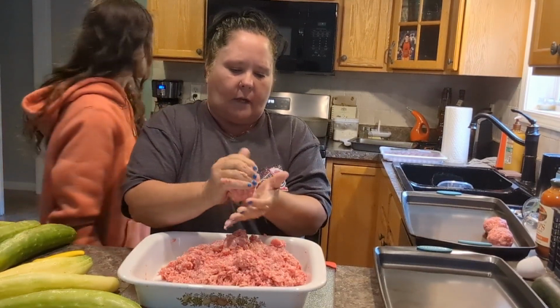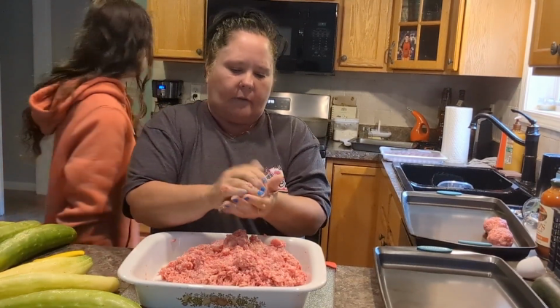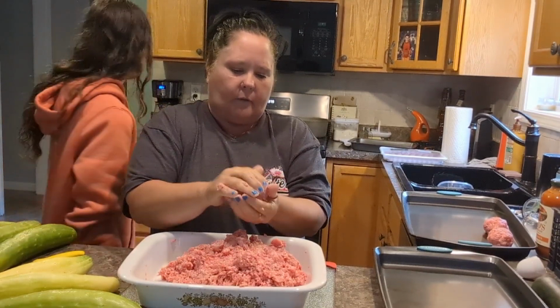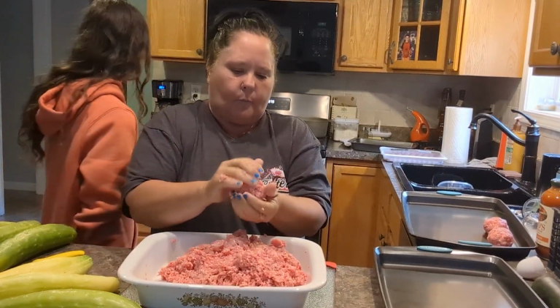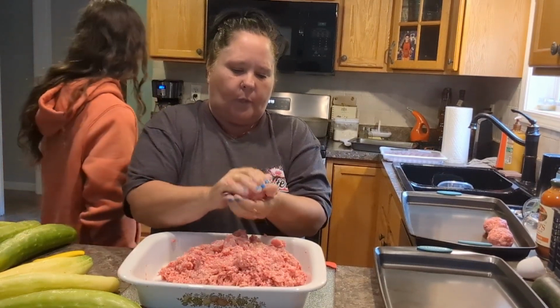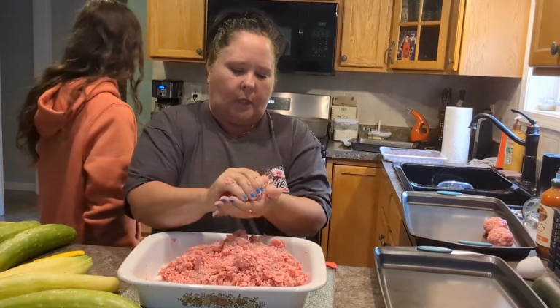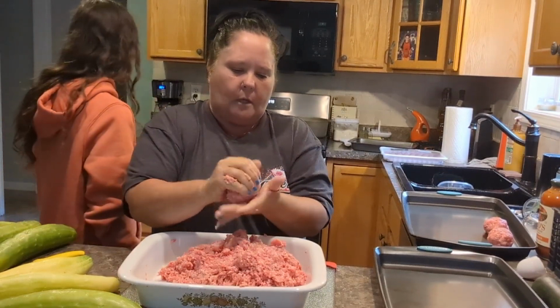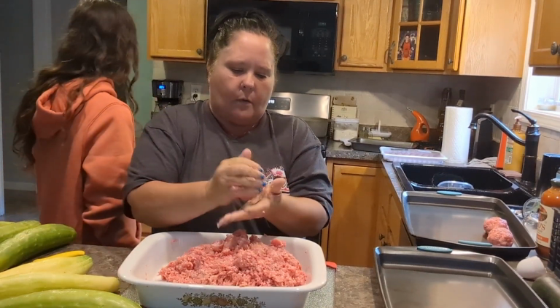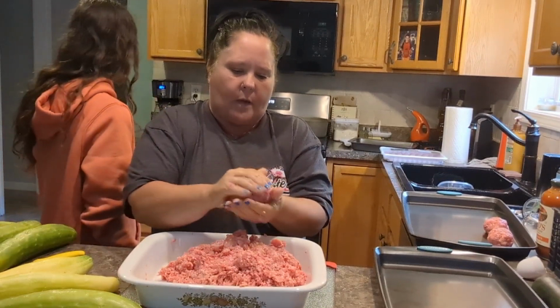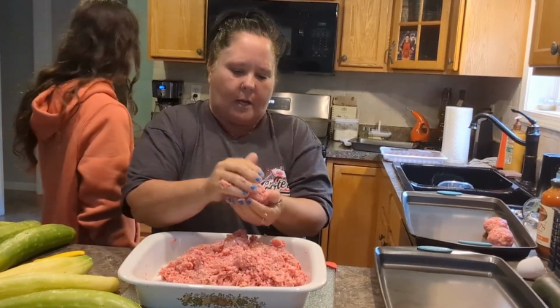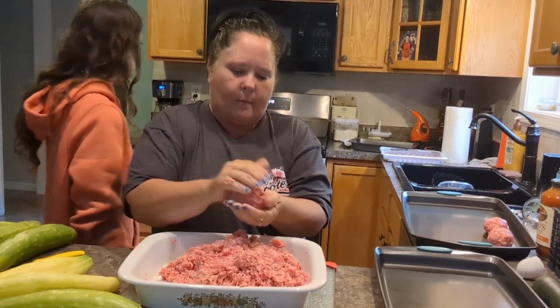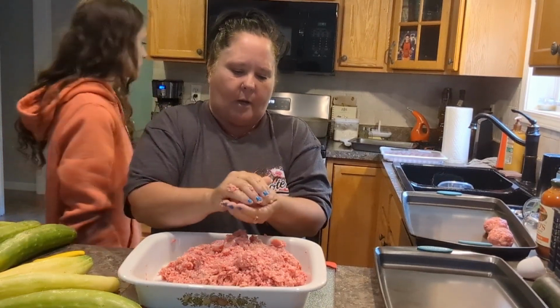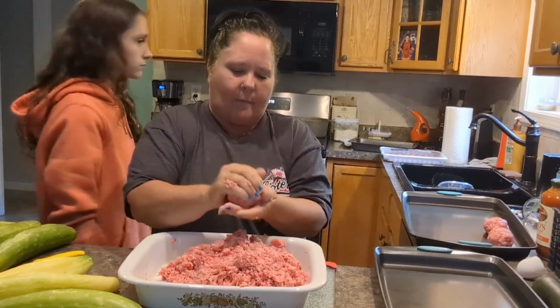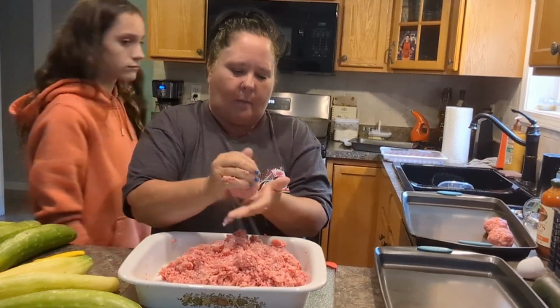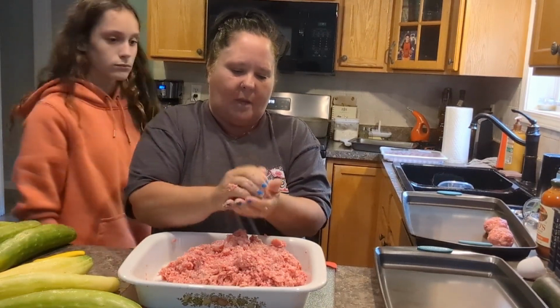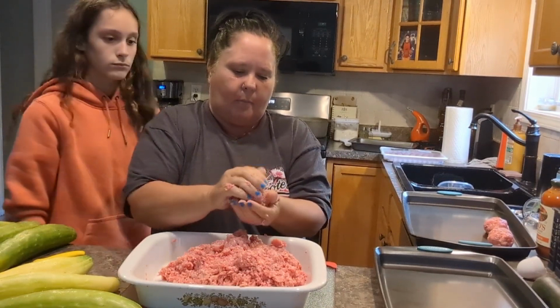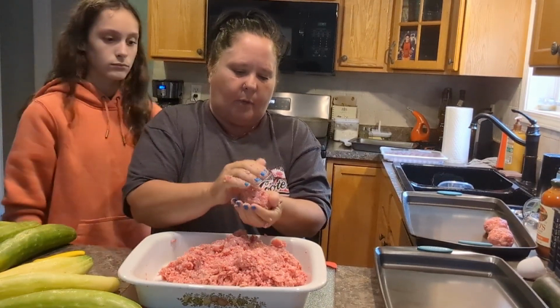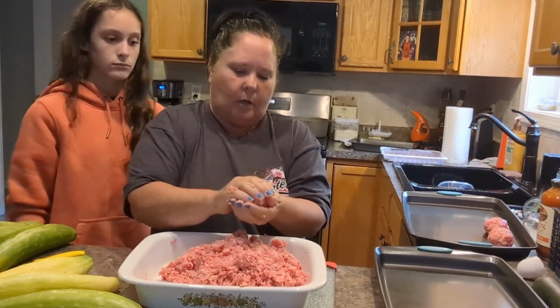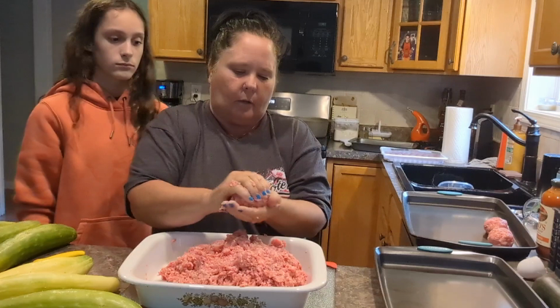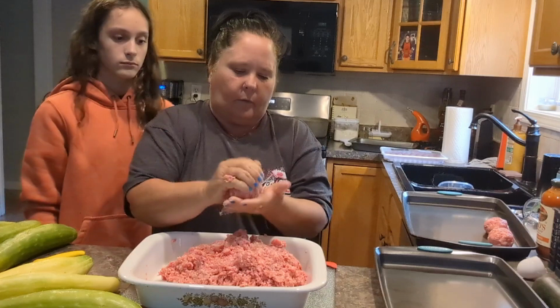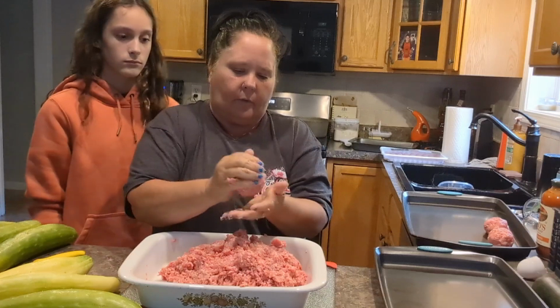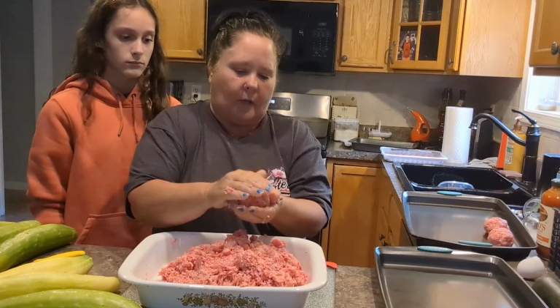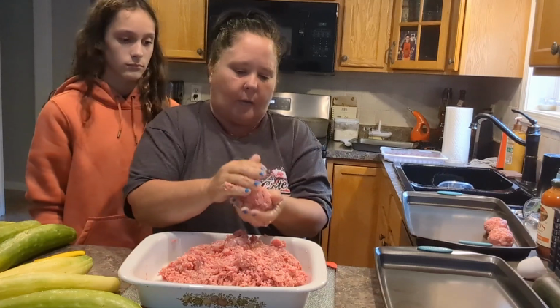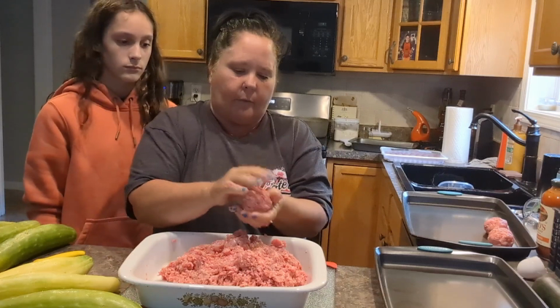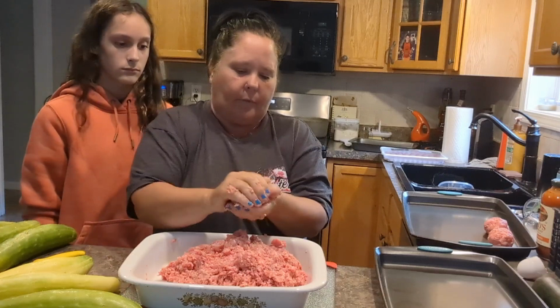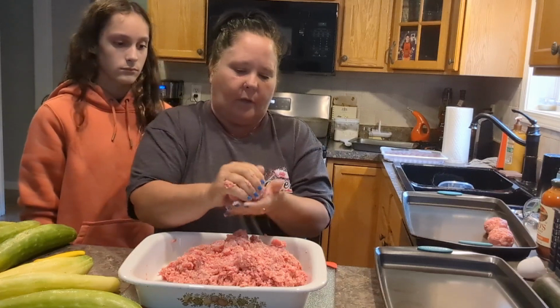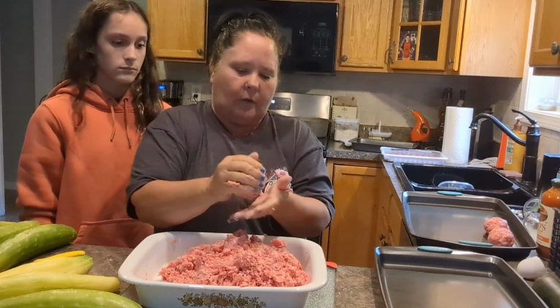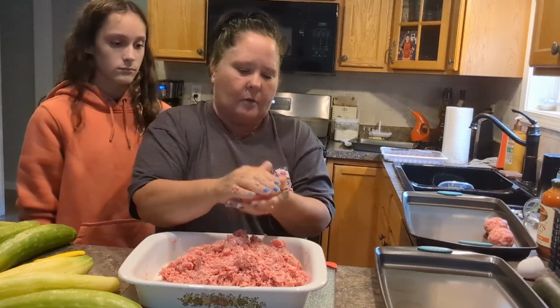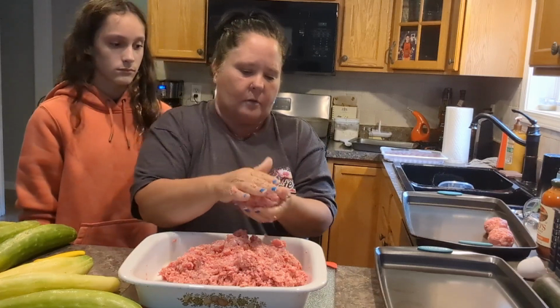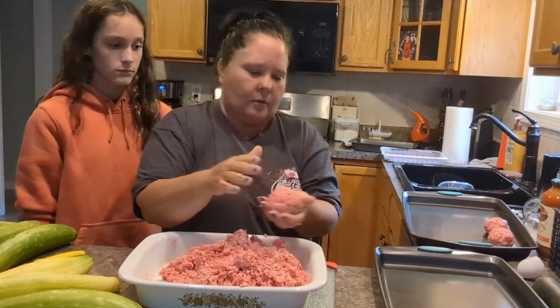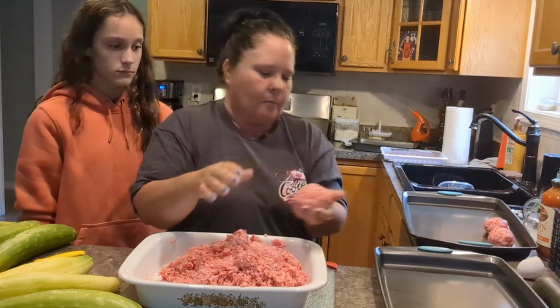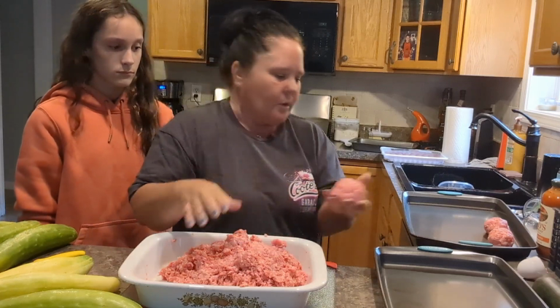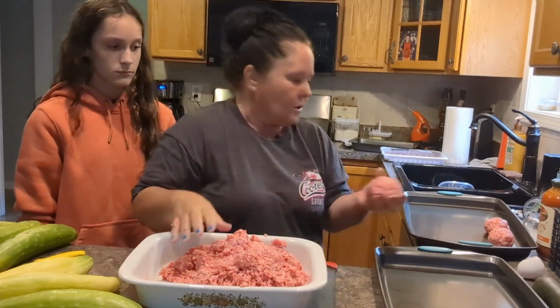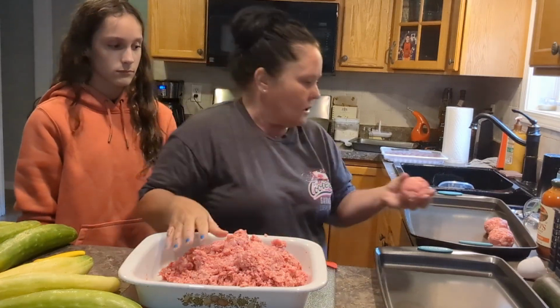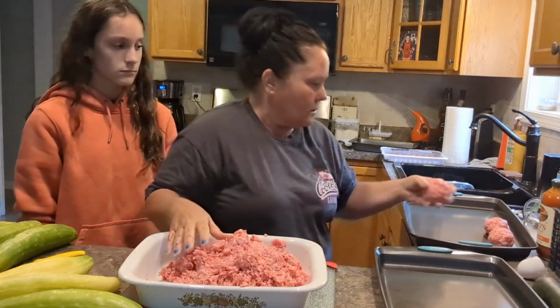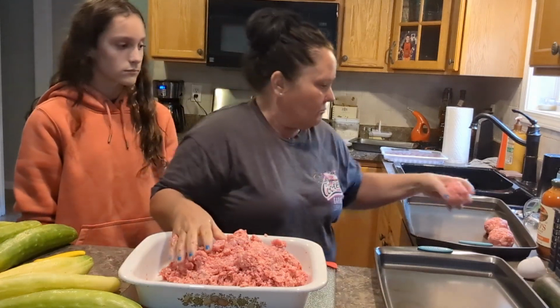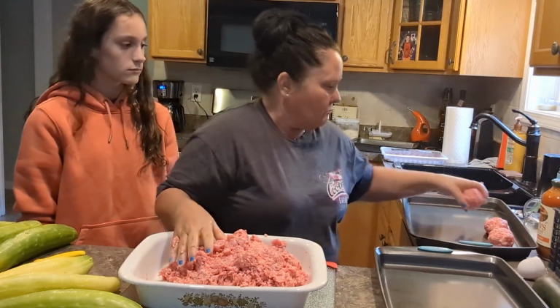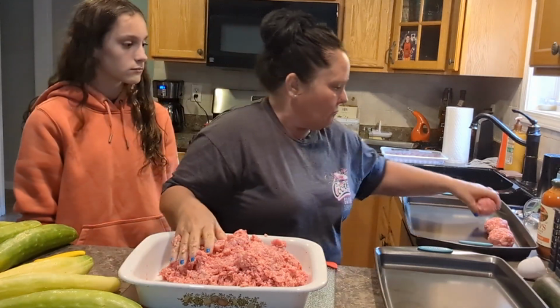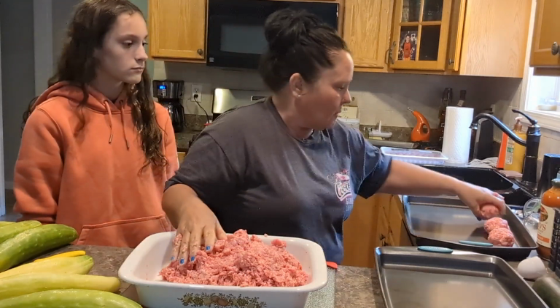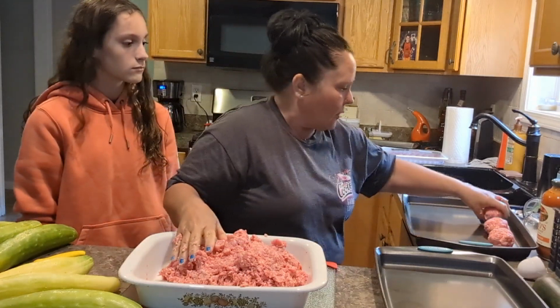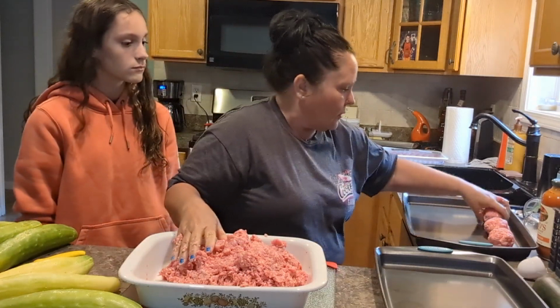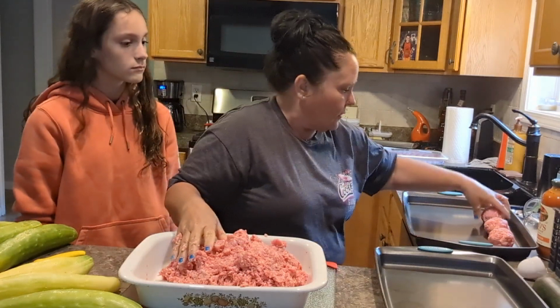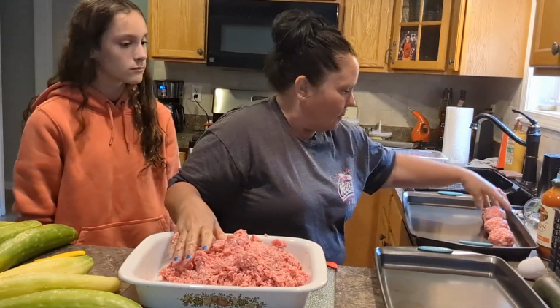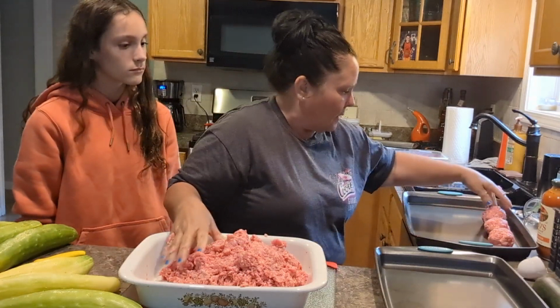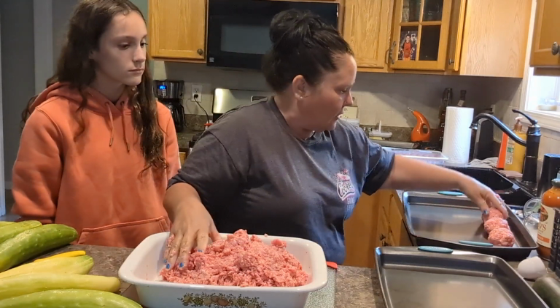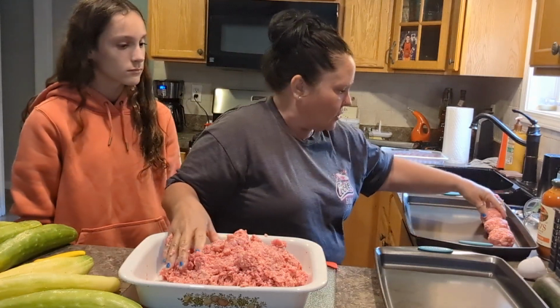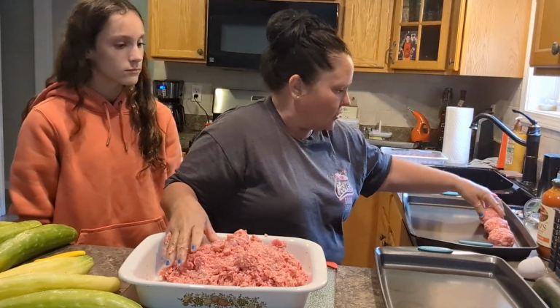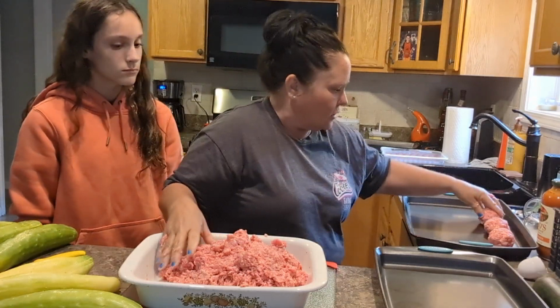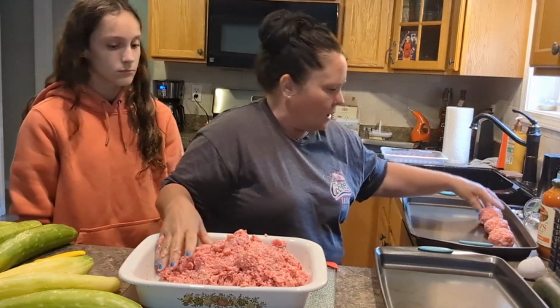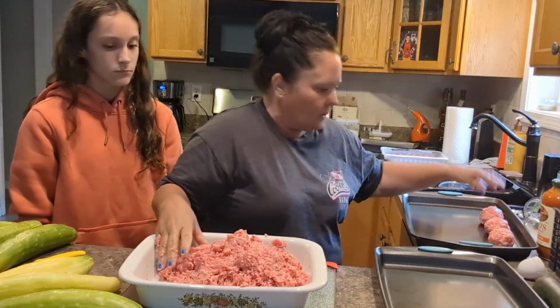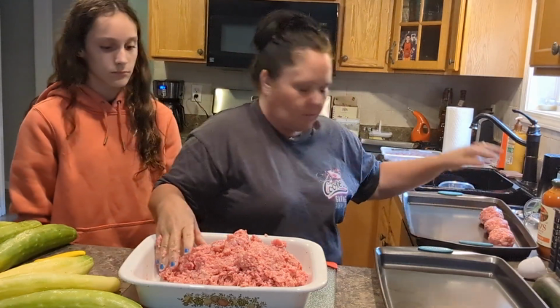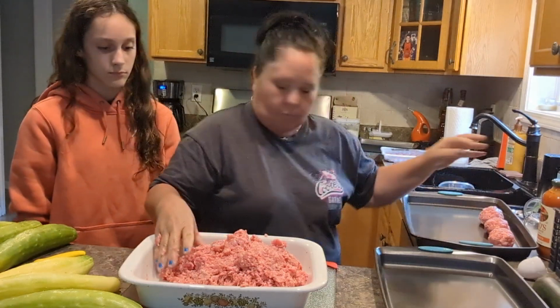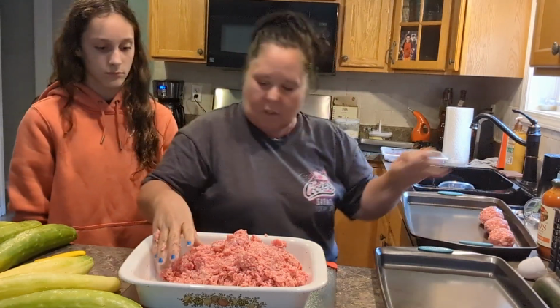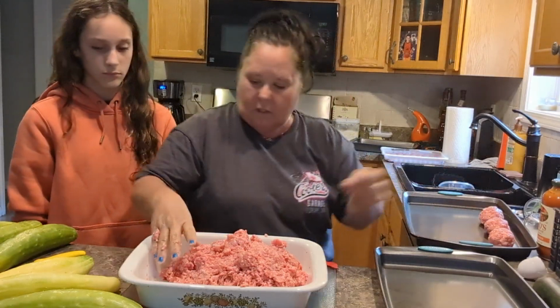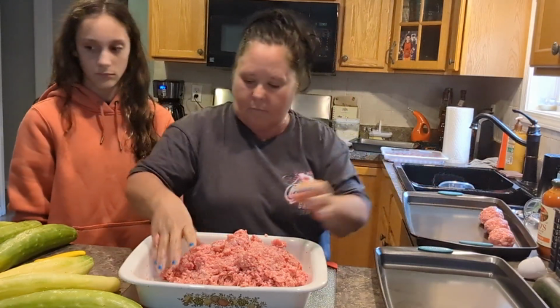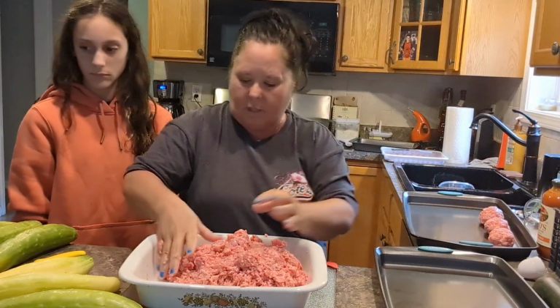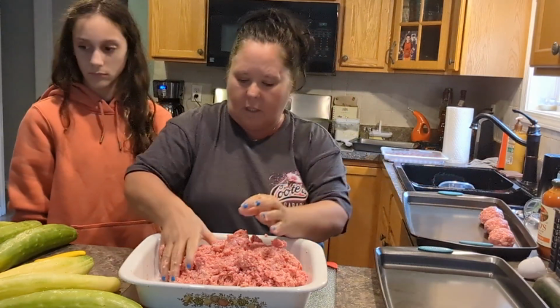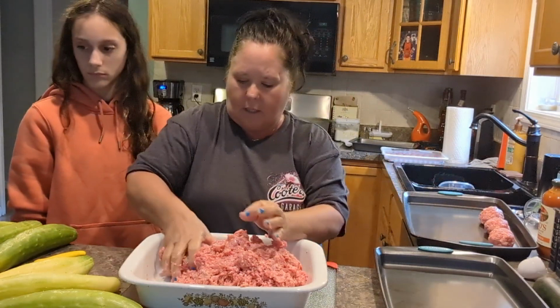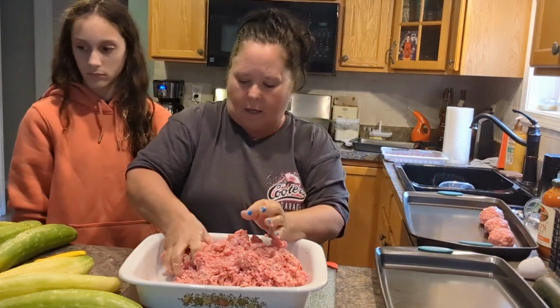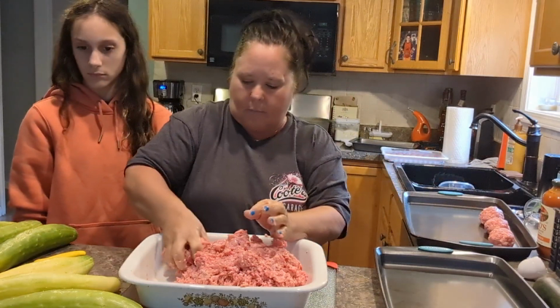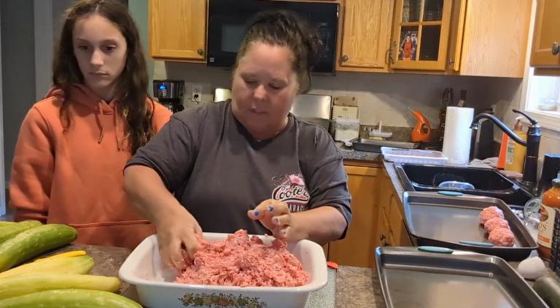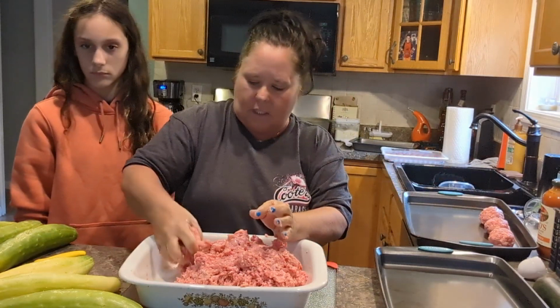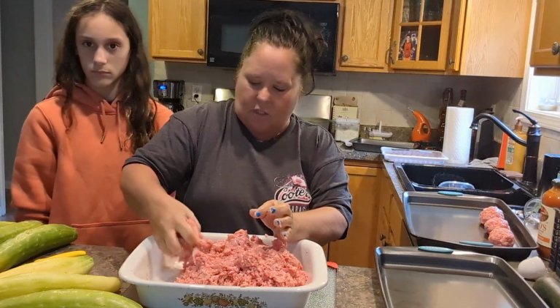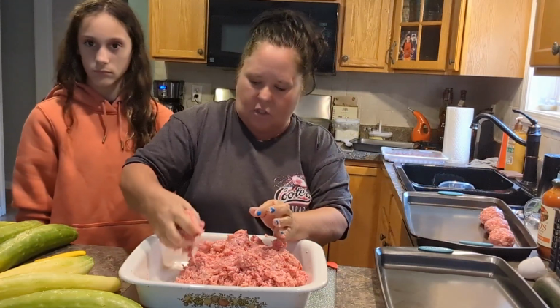Everybody goes on about my meatballs and I really don't do much other than make sure you get the right meat combination.